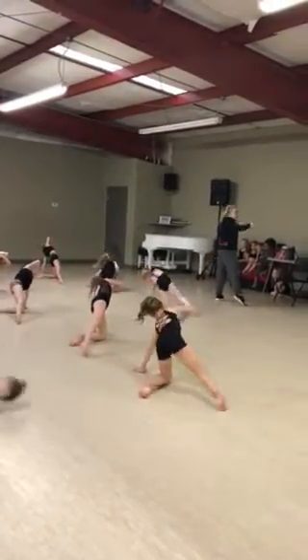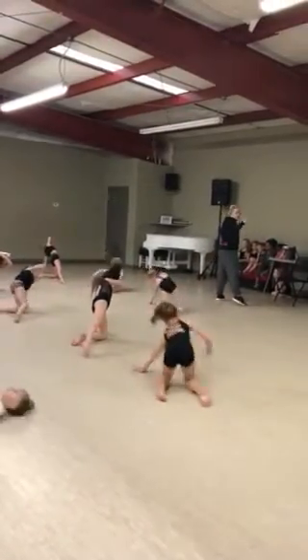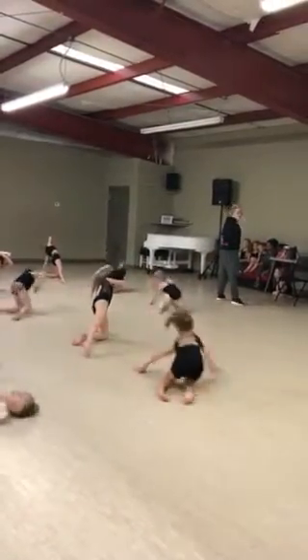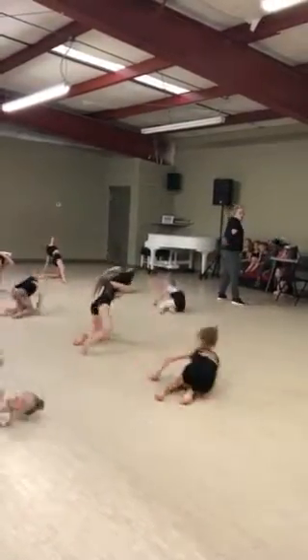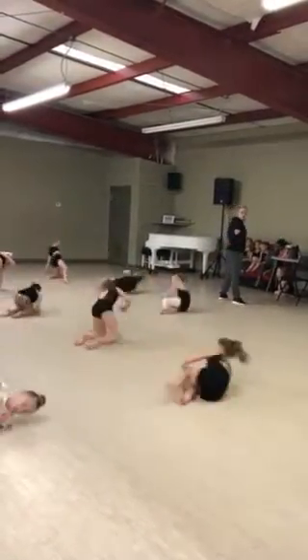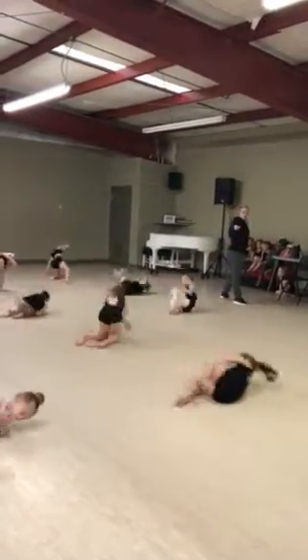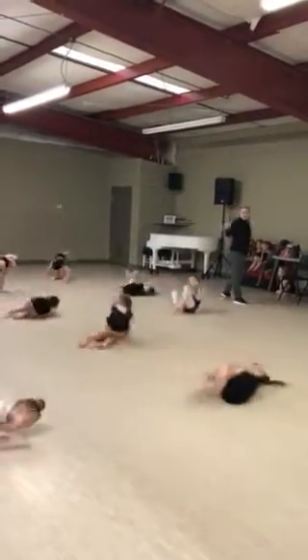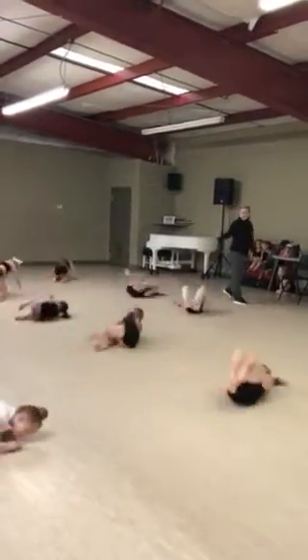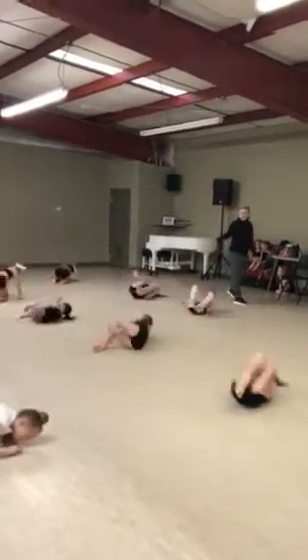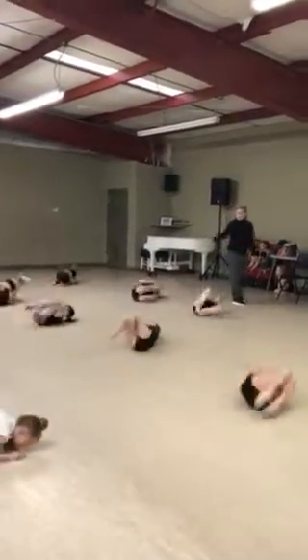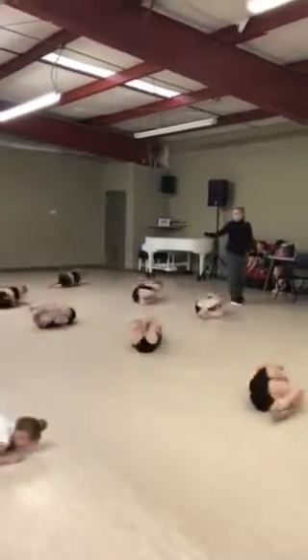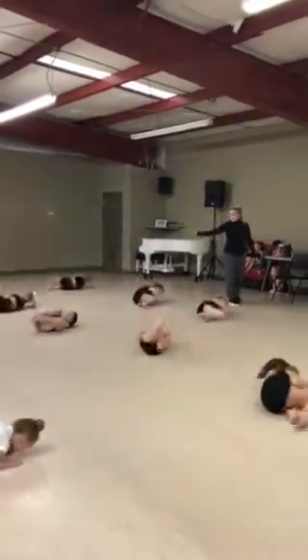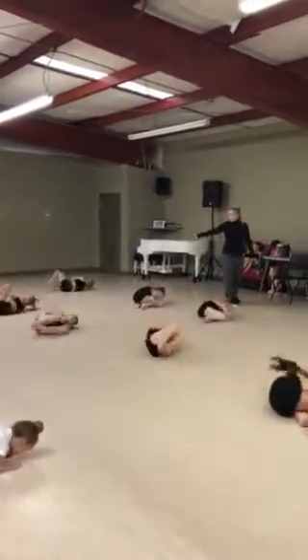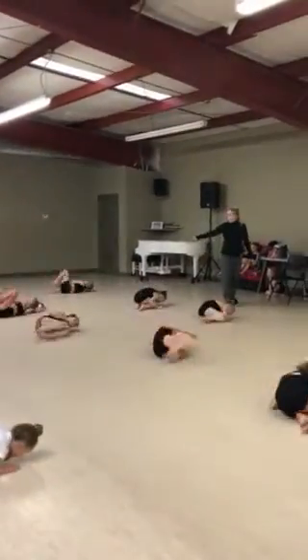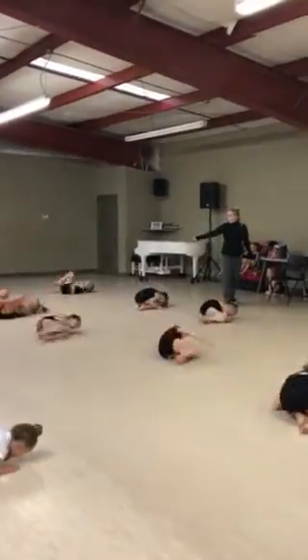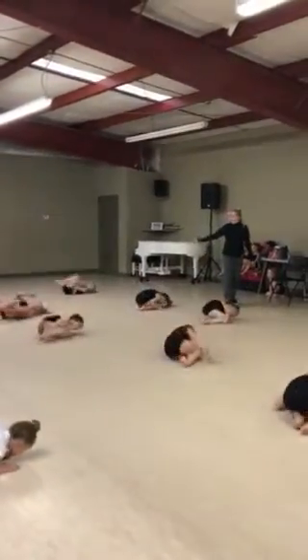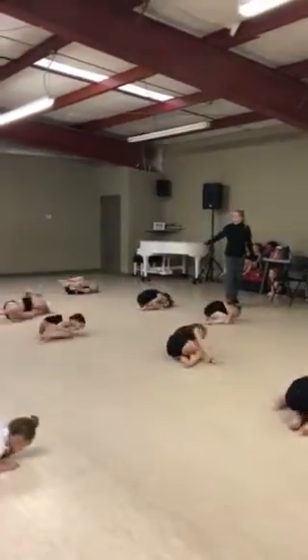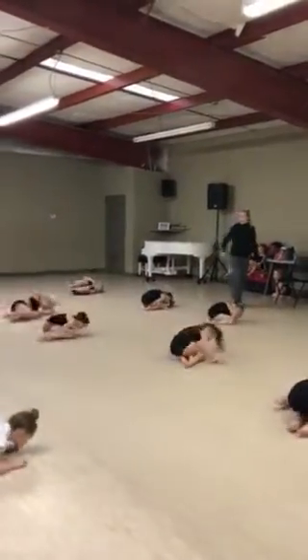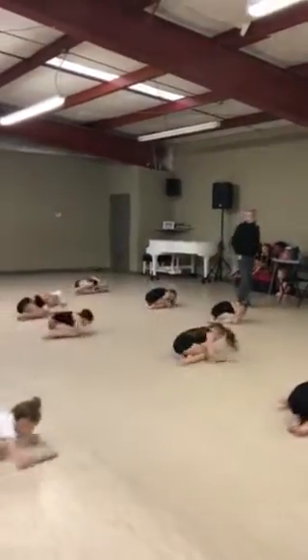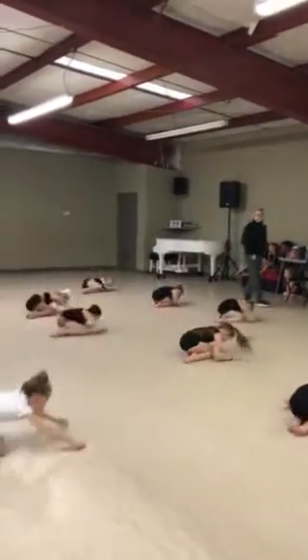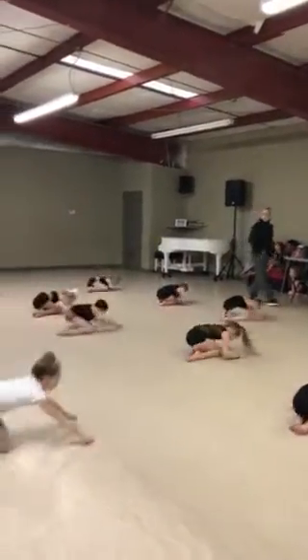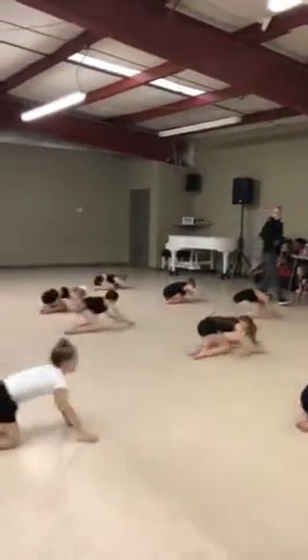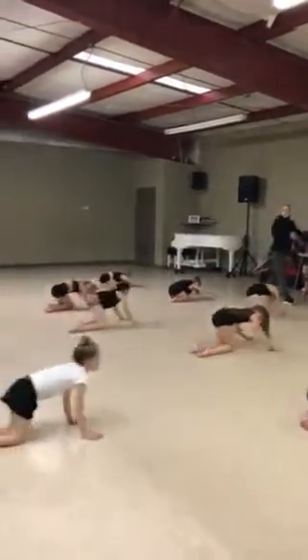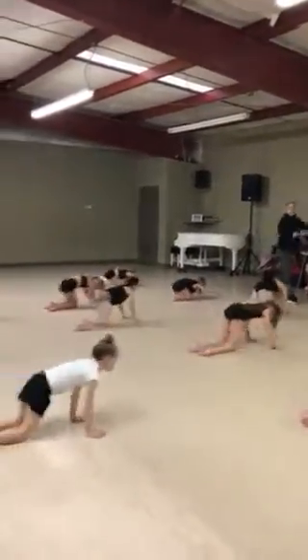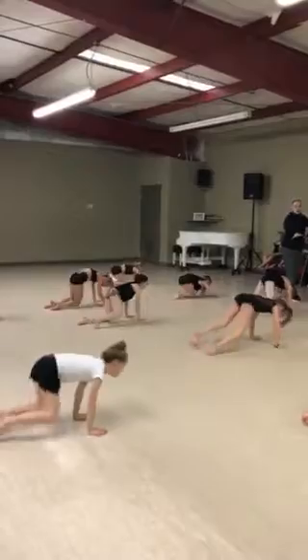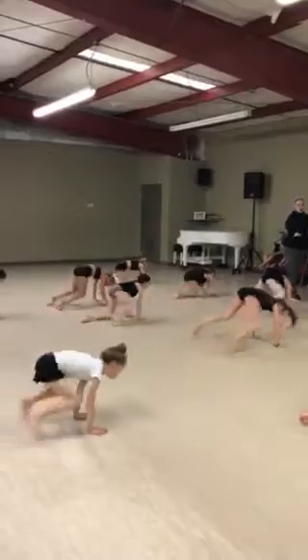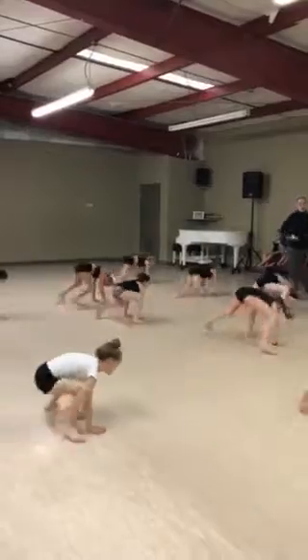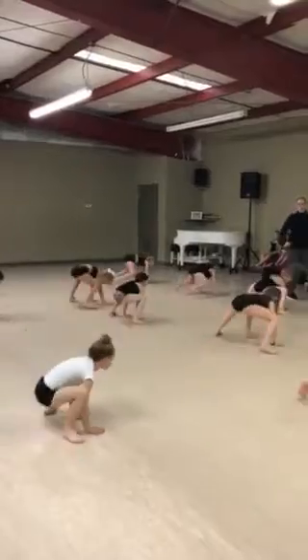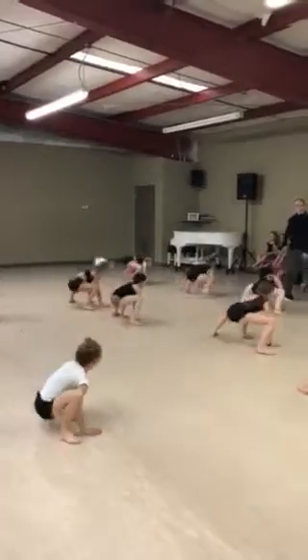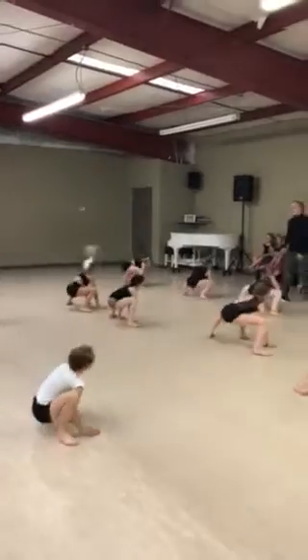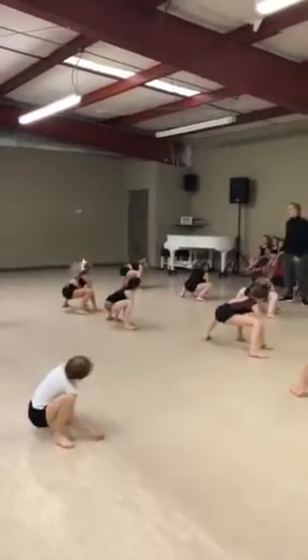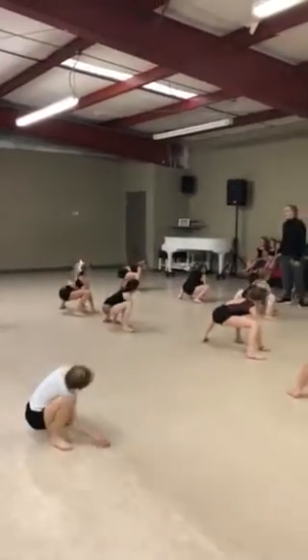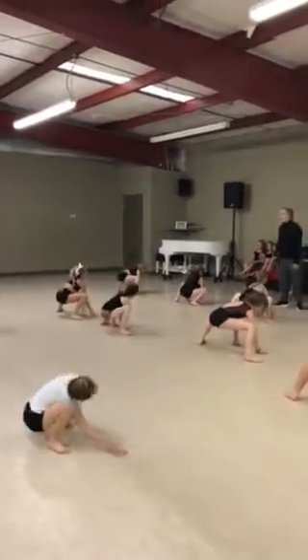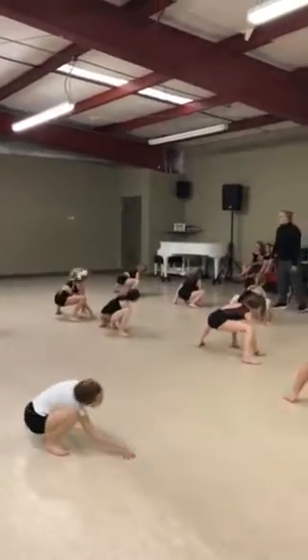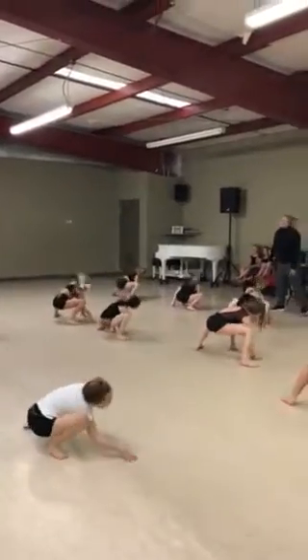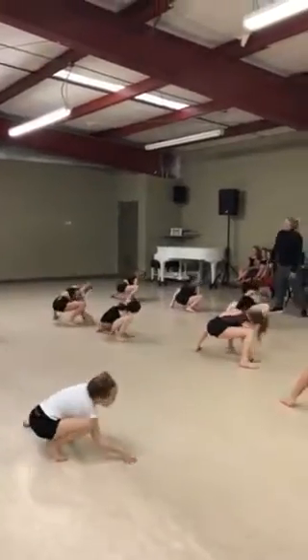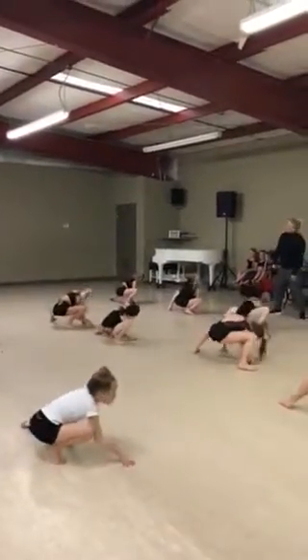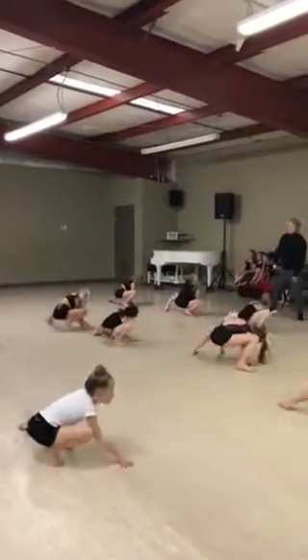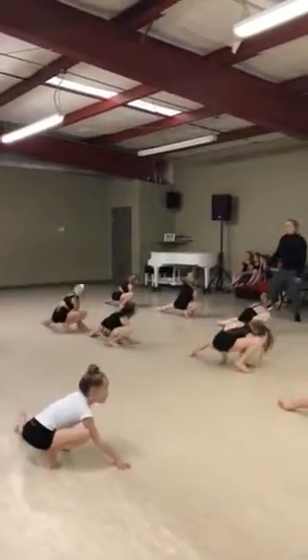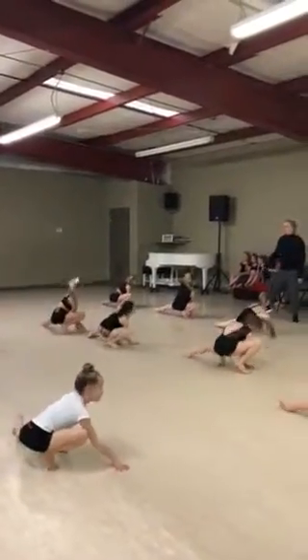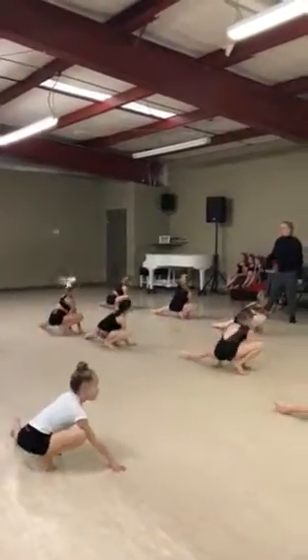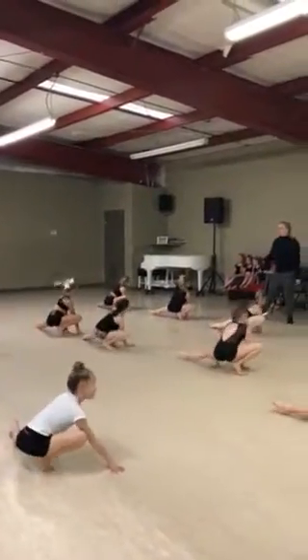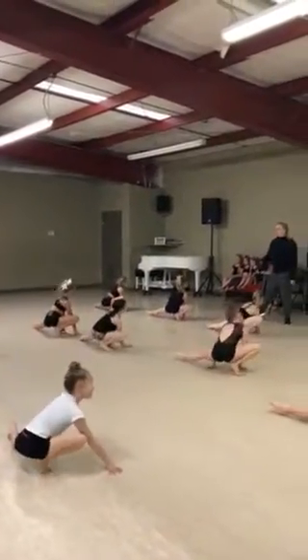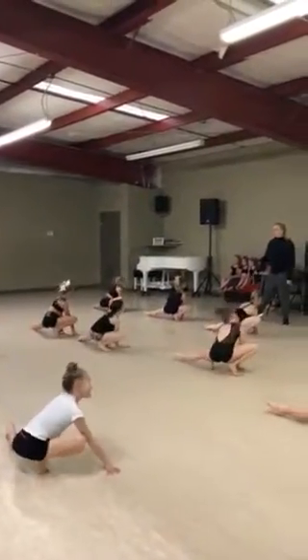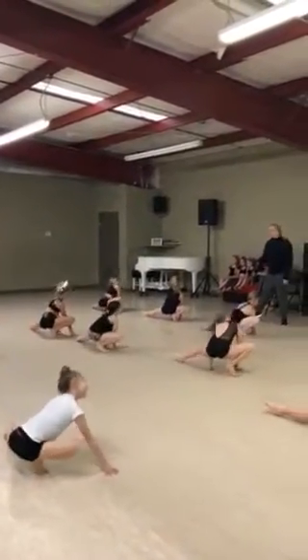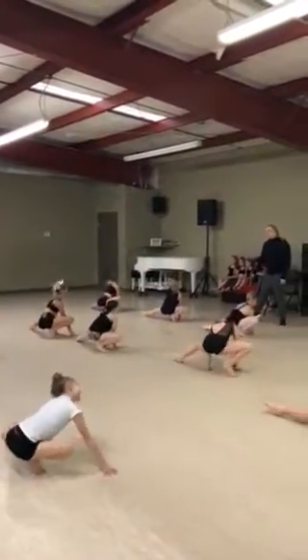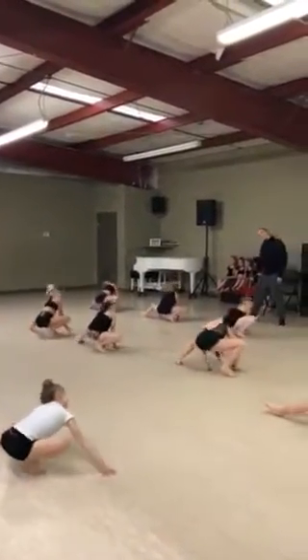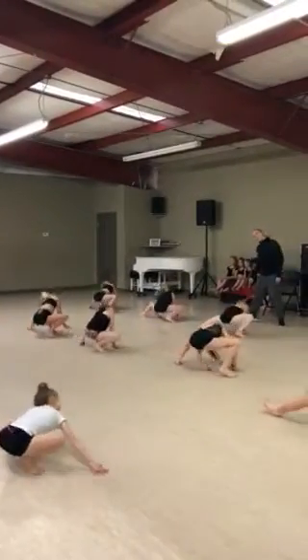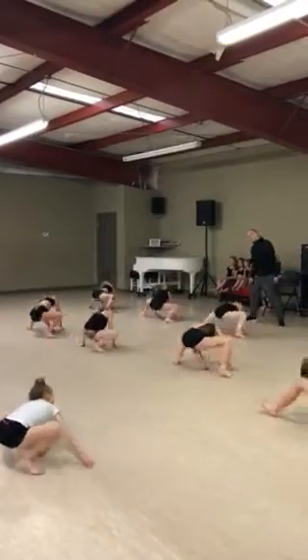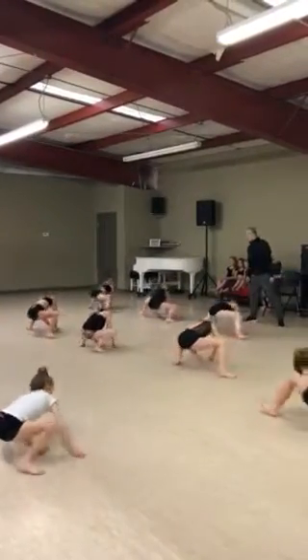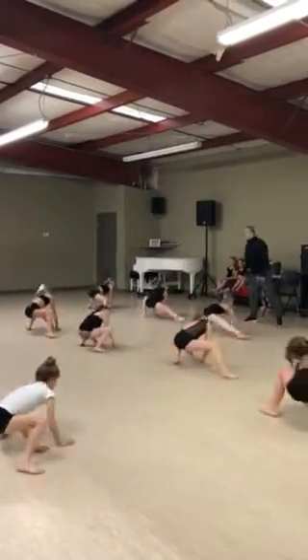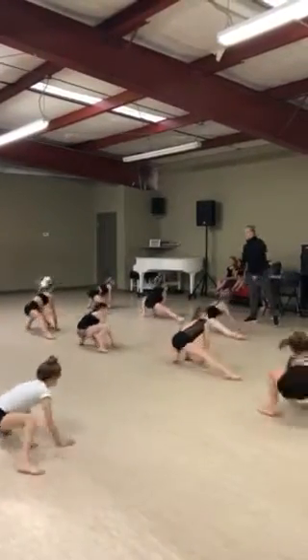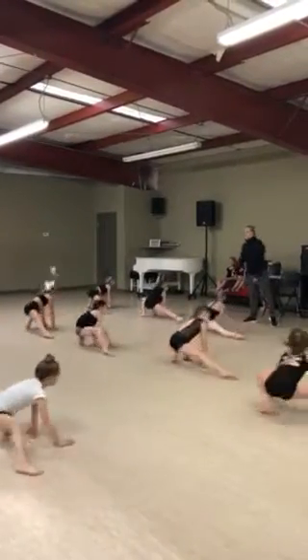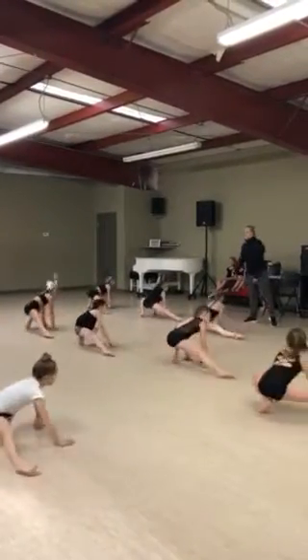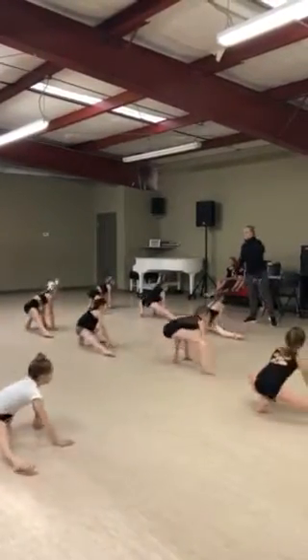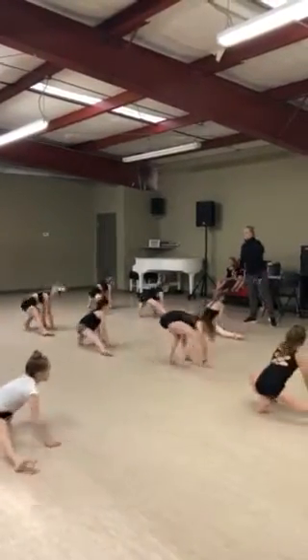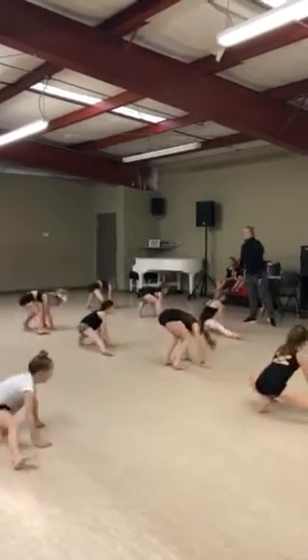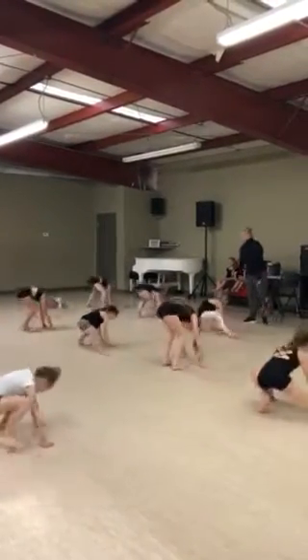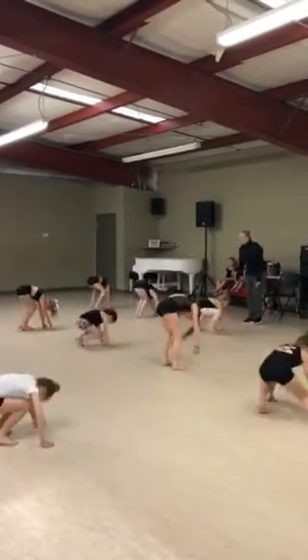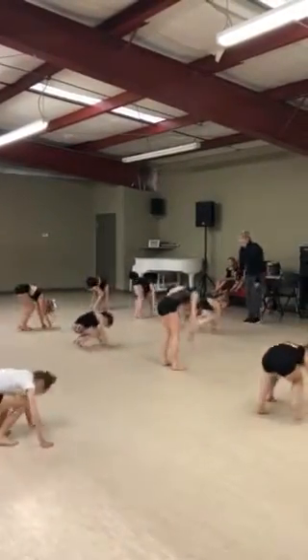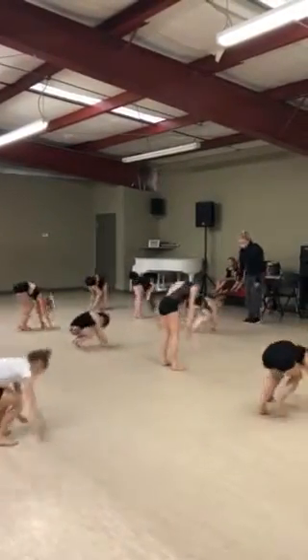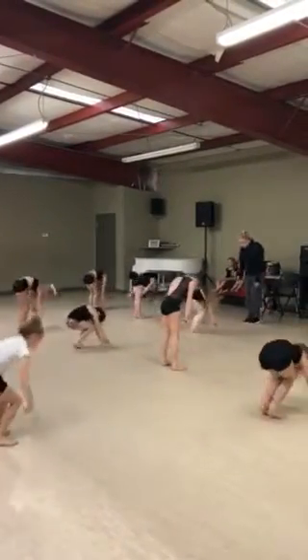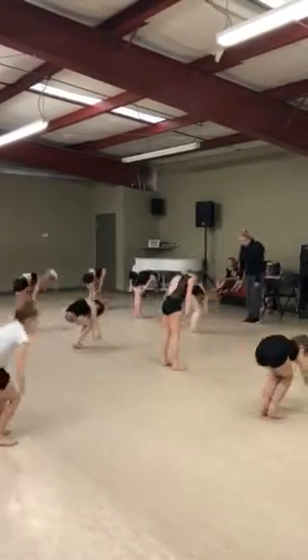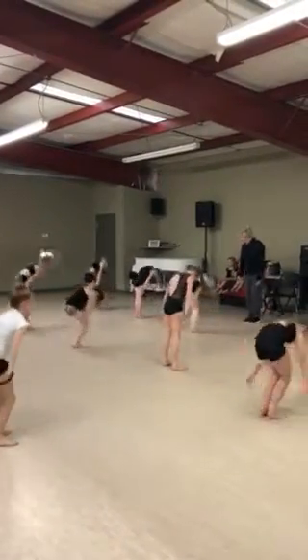Go. Two, three, four, five, six. Try. Turn out. Turn out. Turn out. Point your toes, lovey.